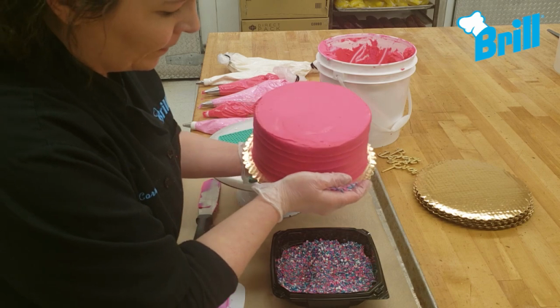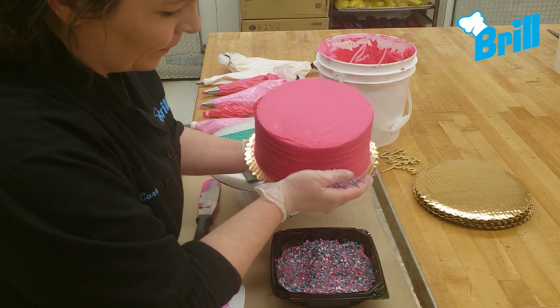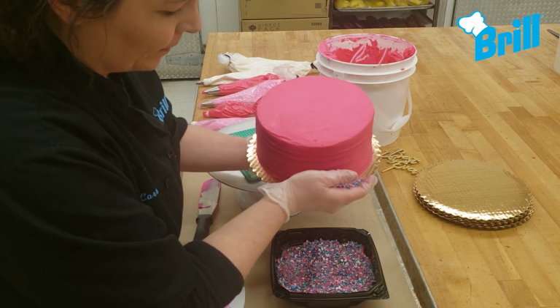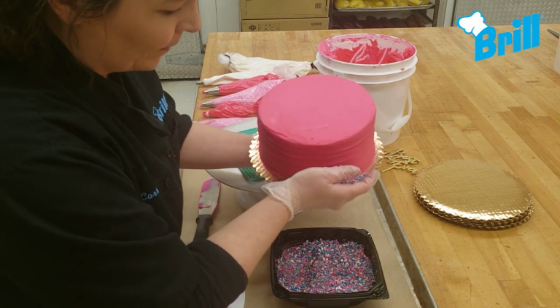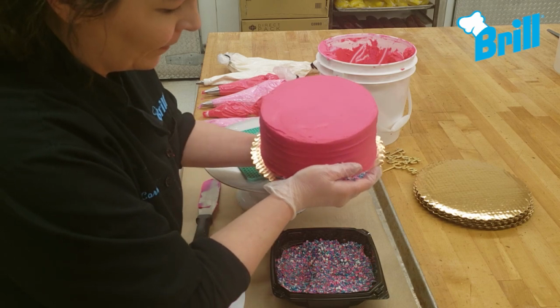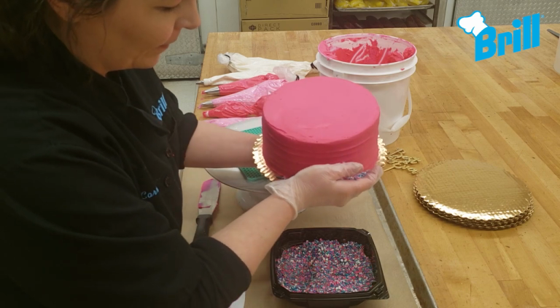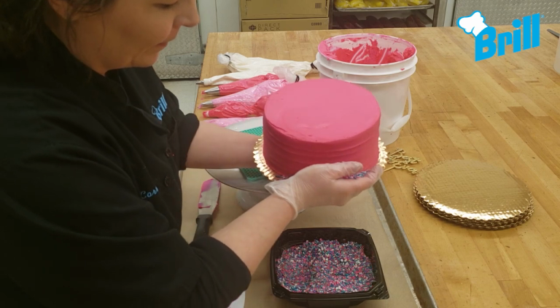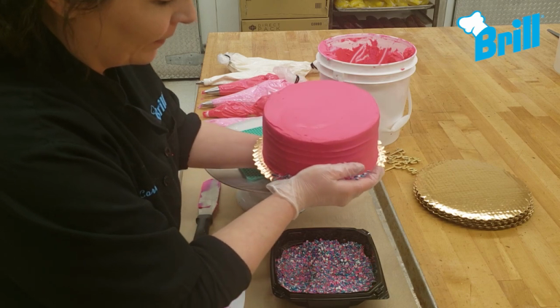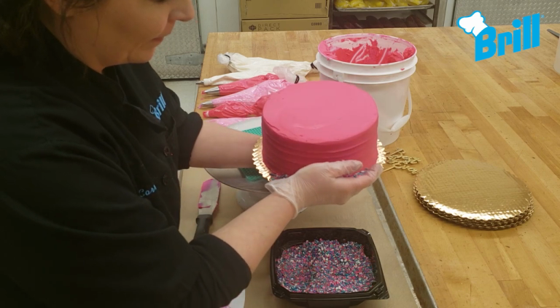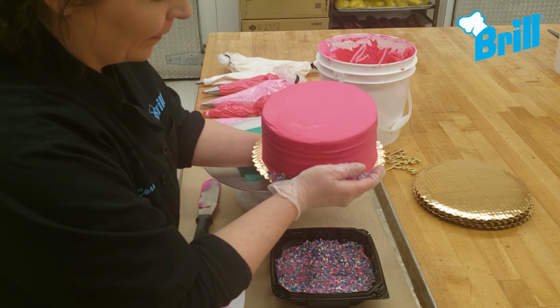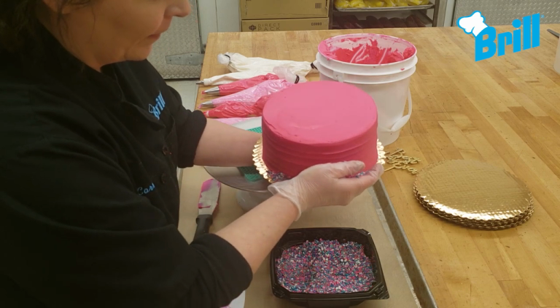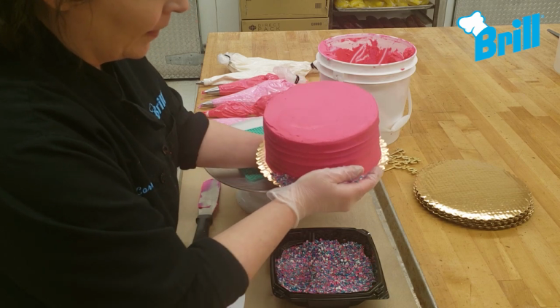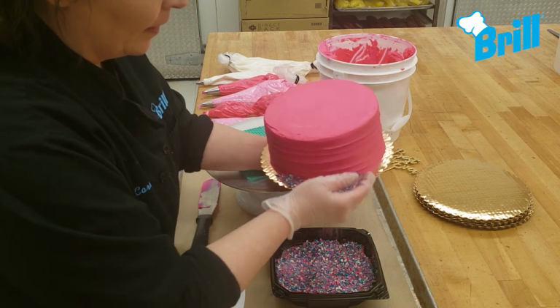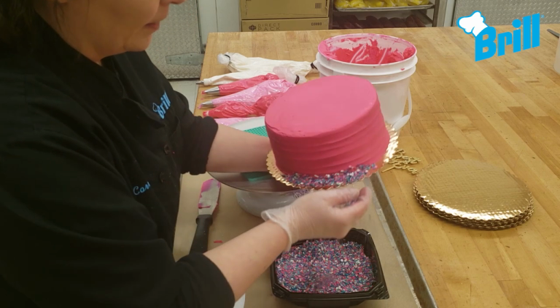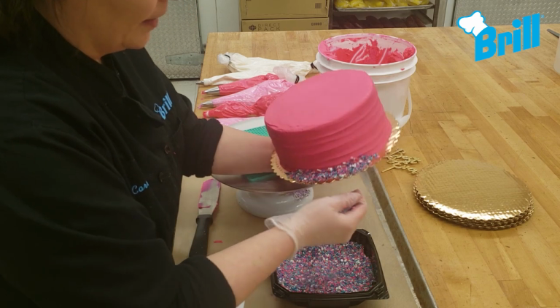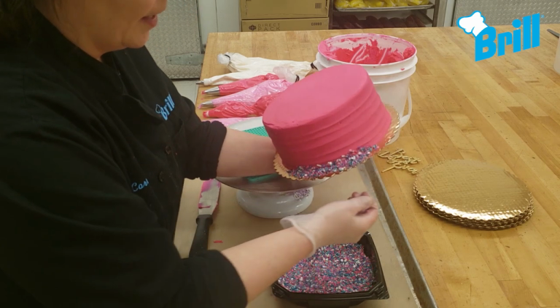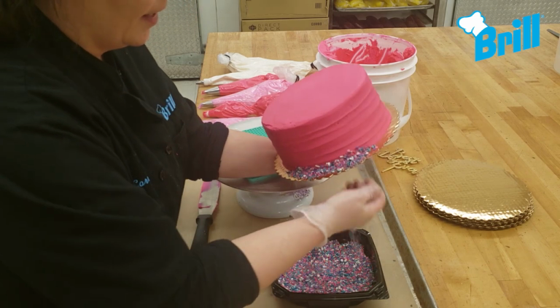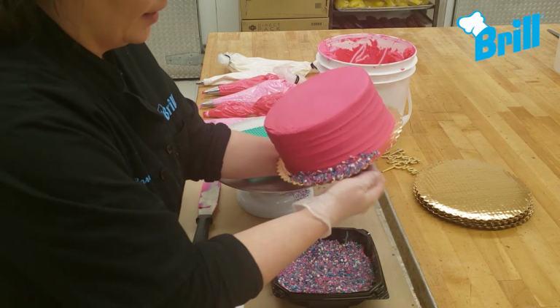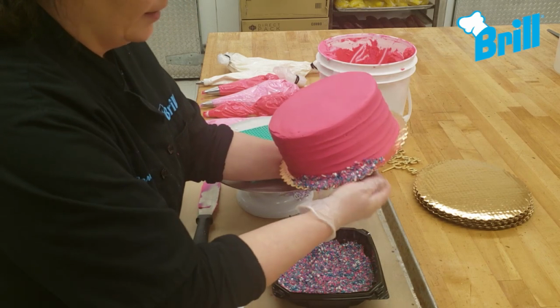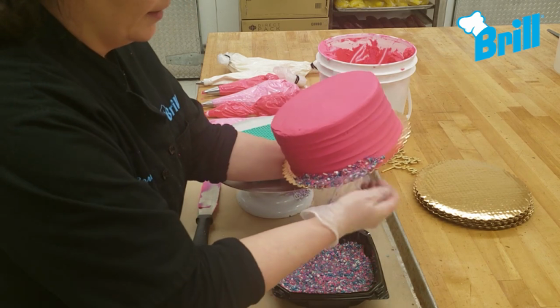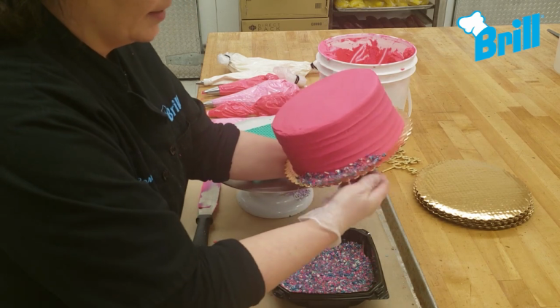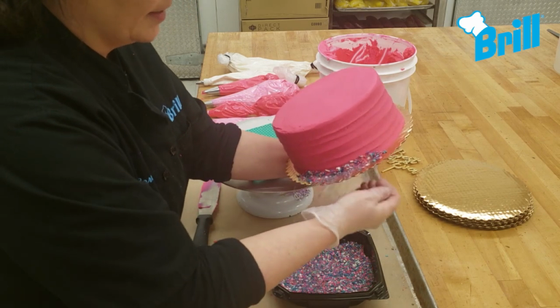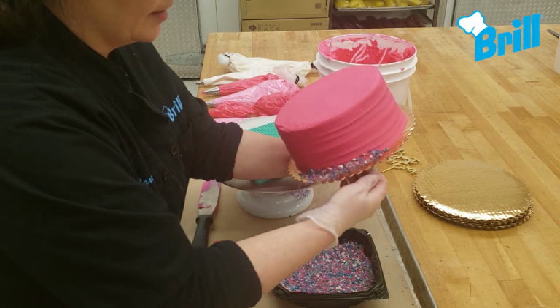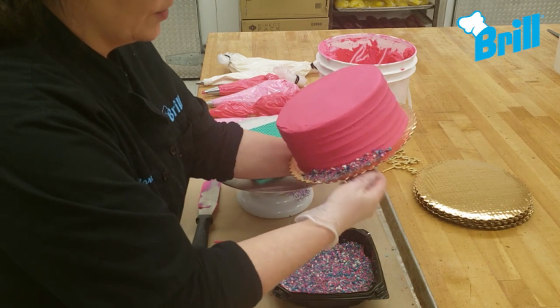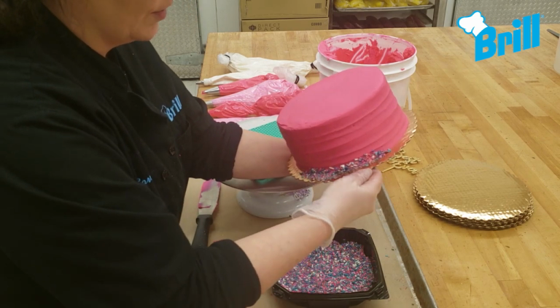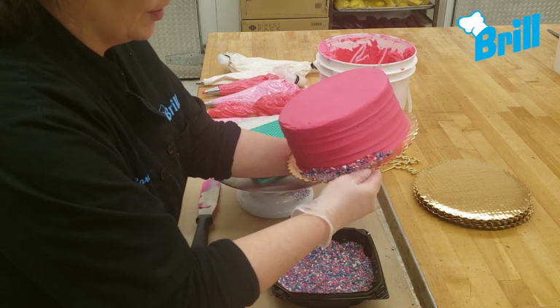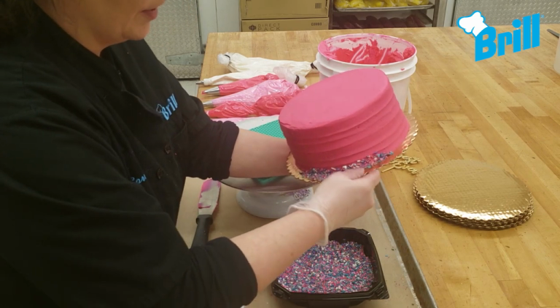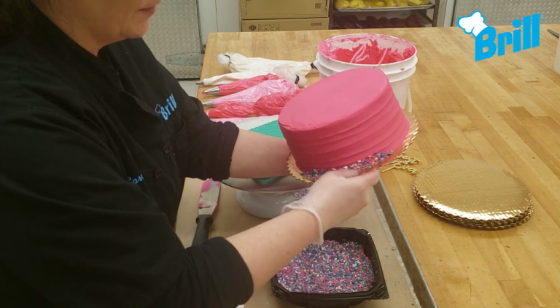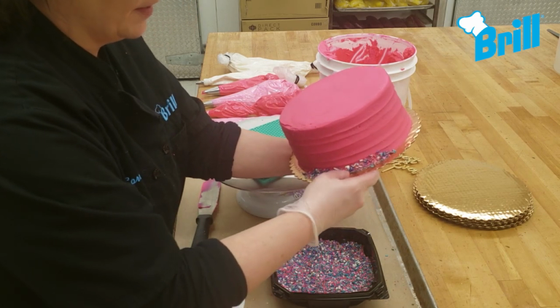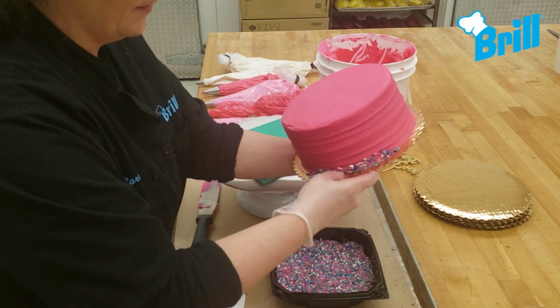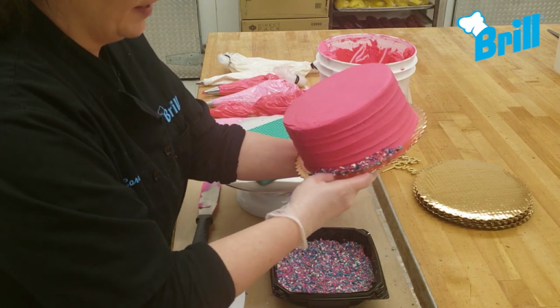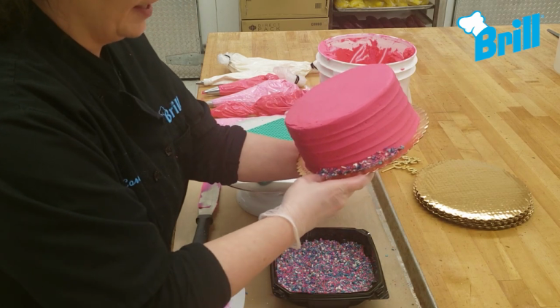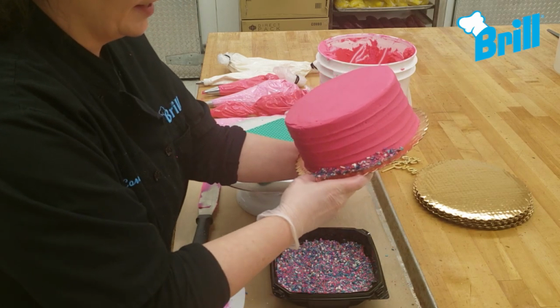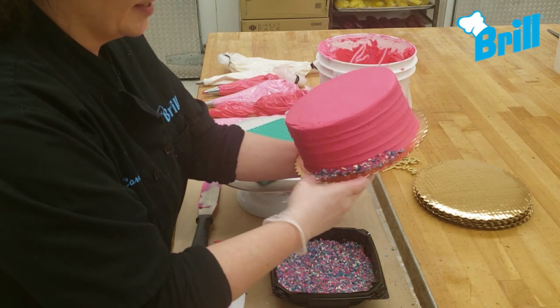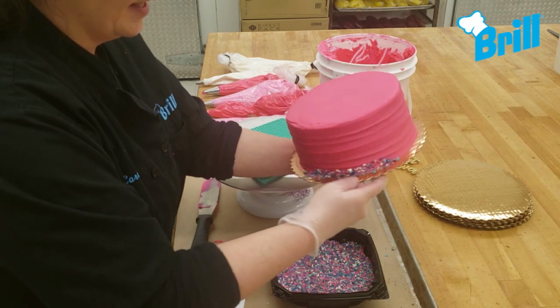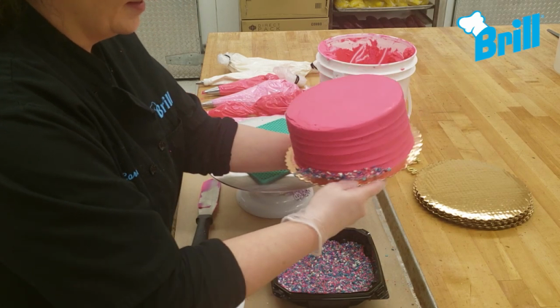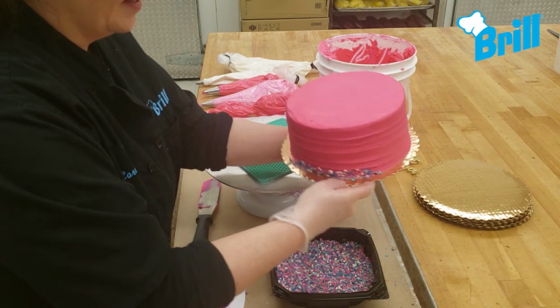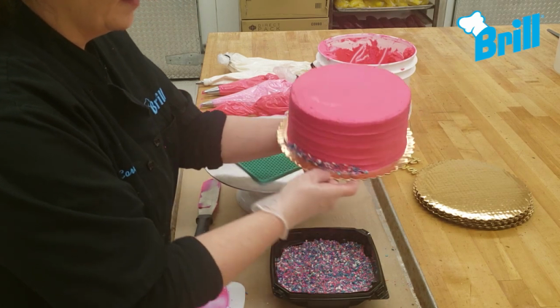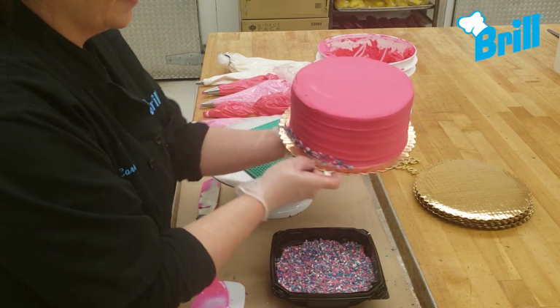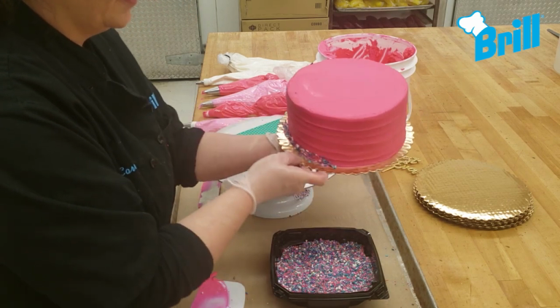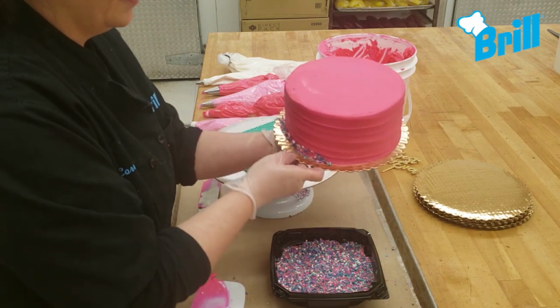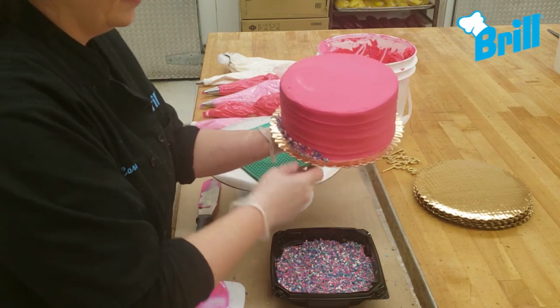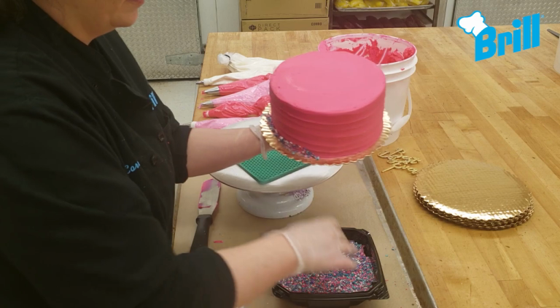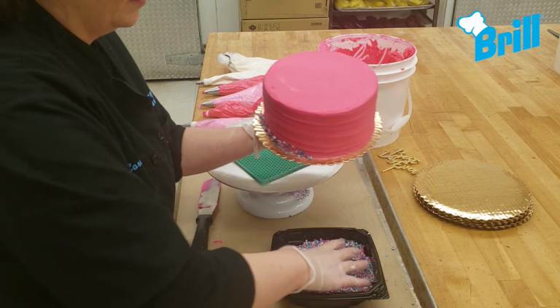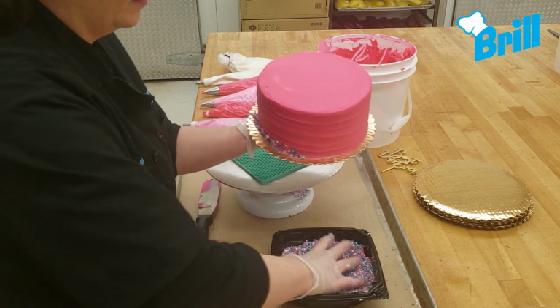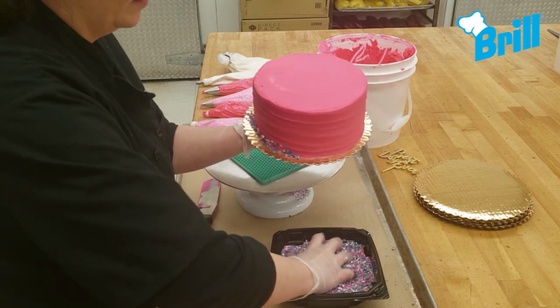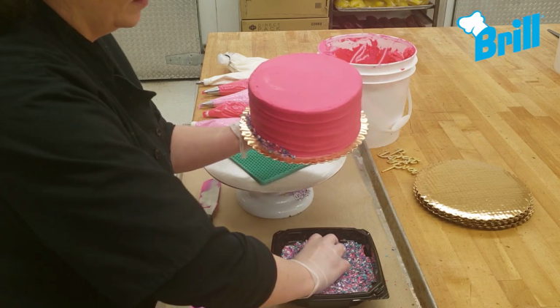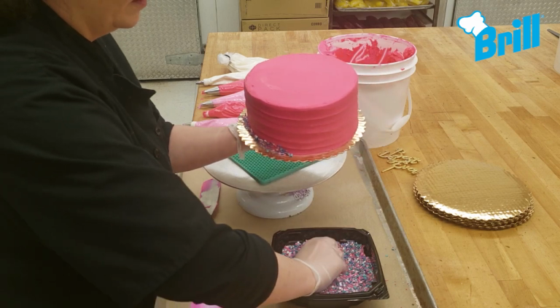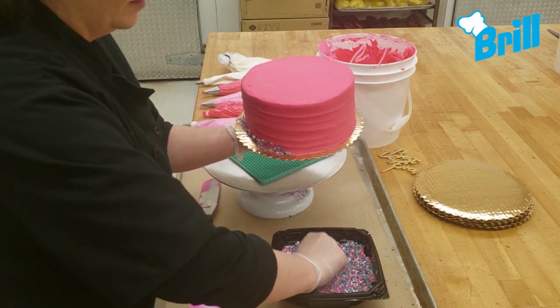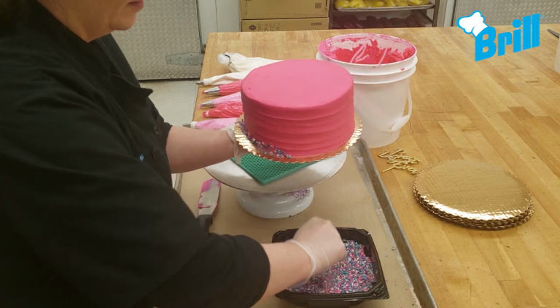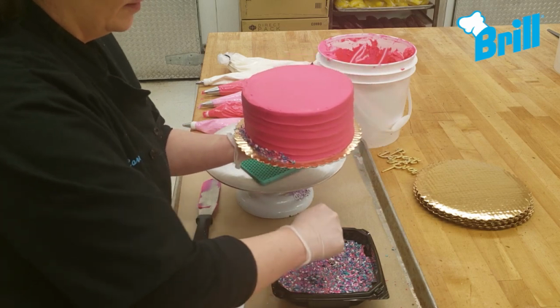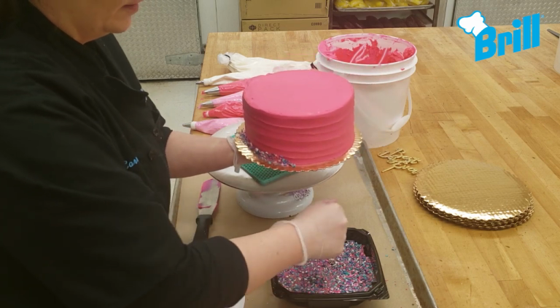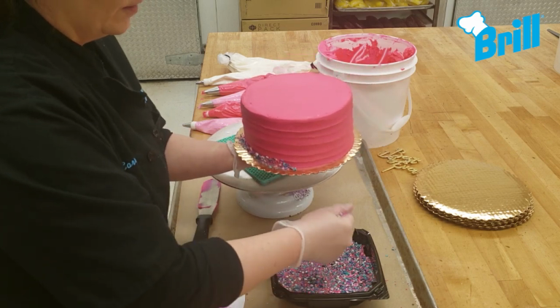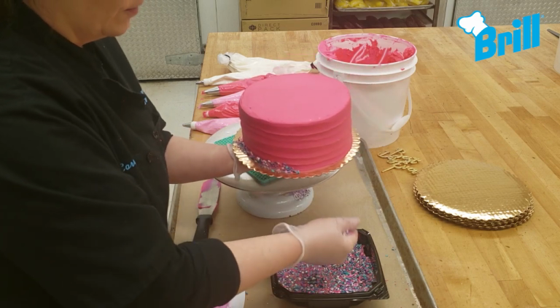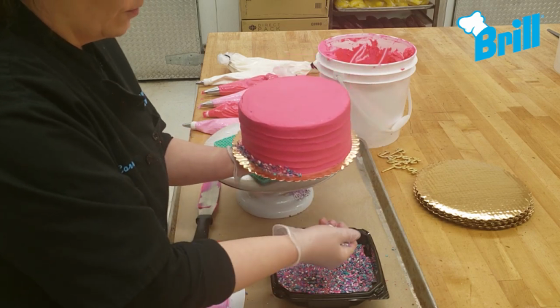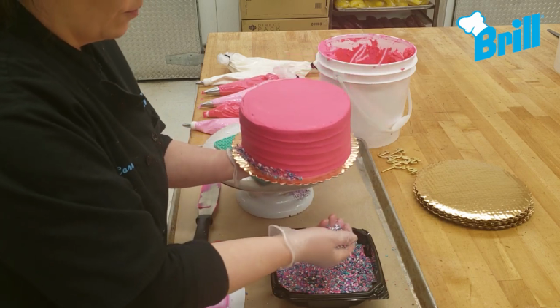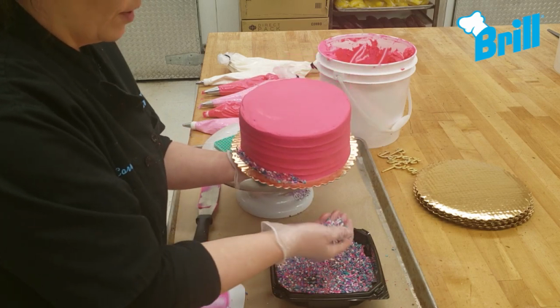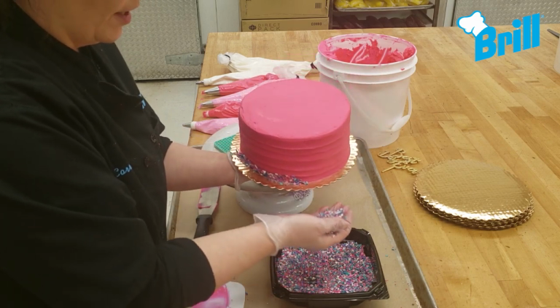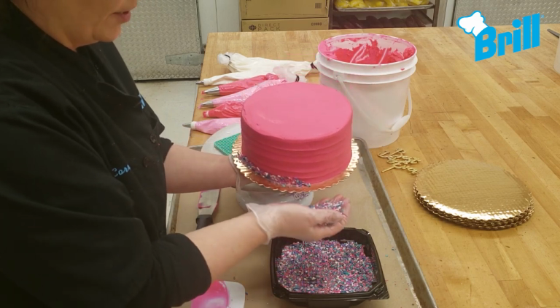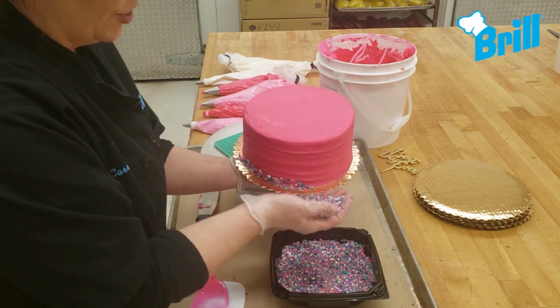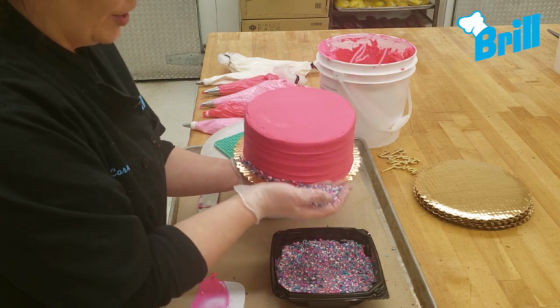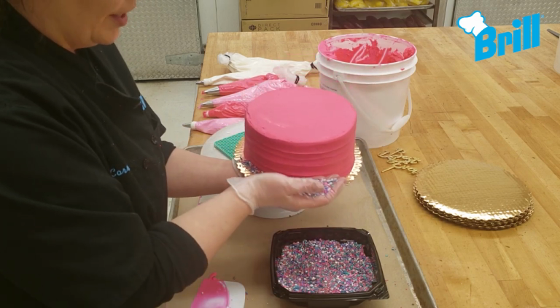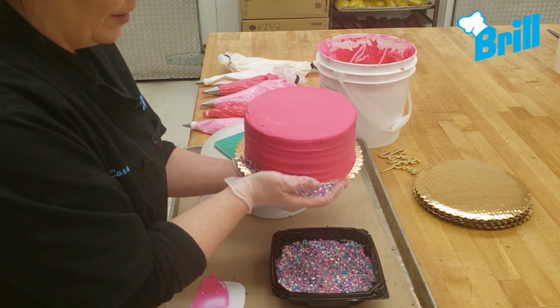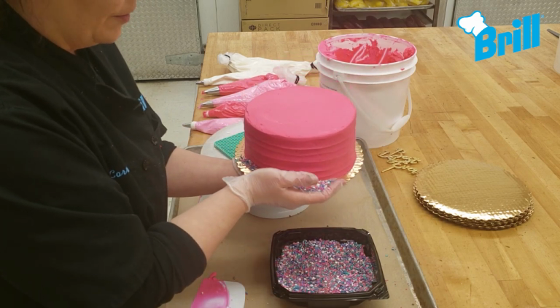Next, add sprinkles to the bottom of the cake. I am using the Unicorn Fusion Mix from DecoPack.